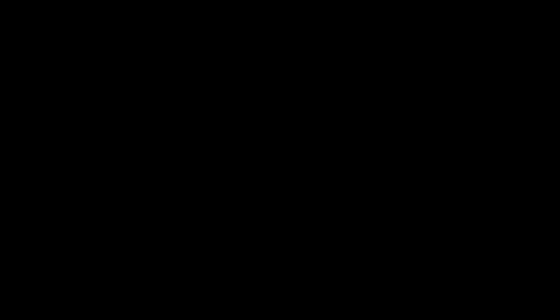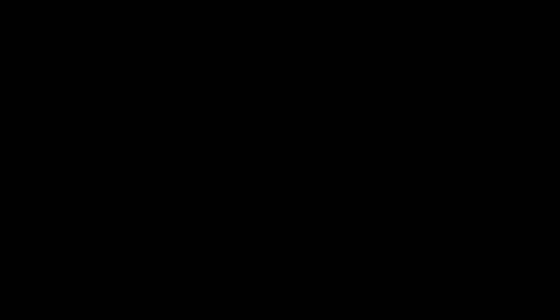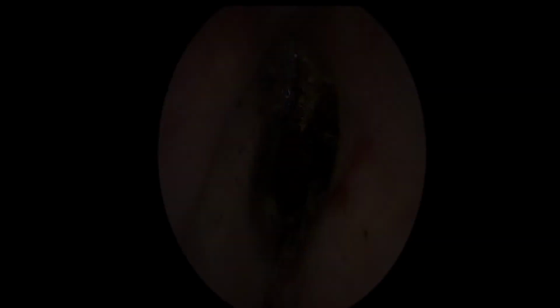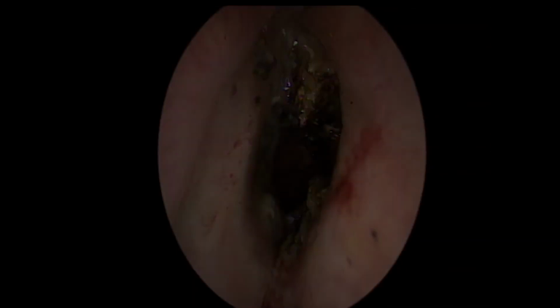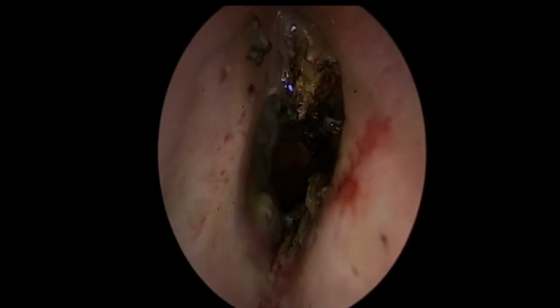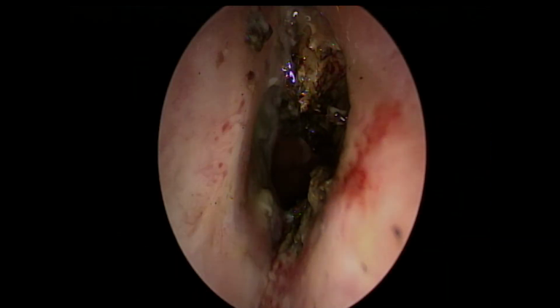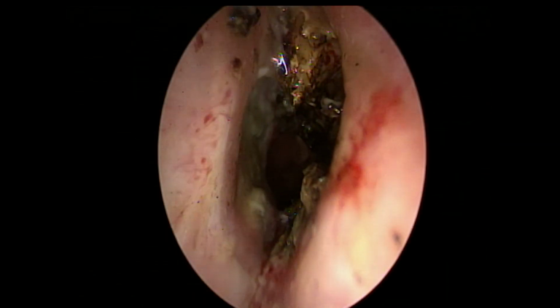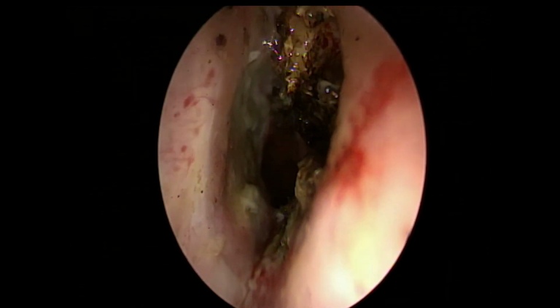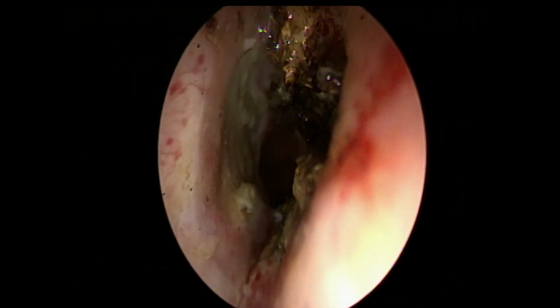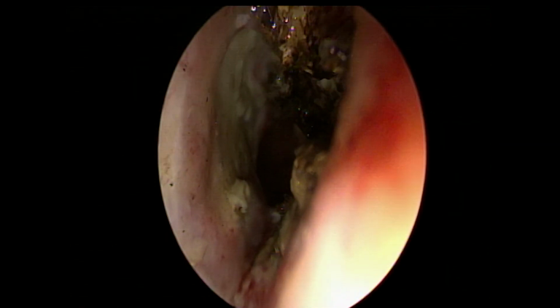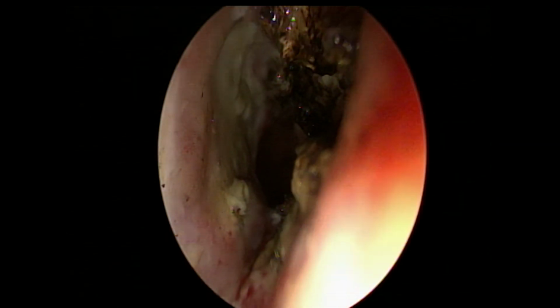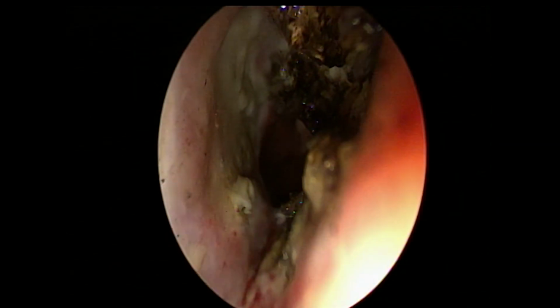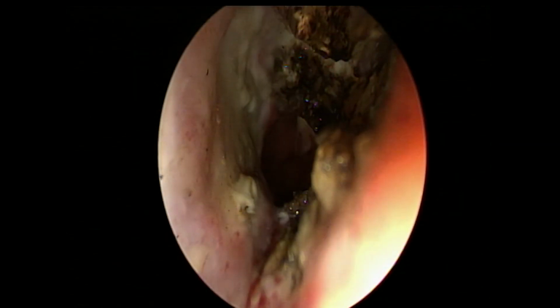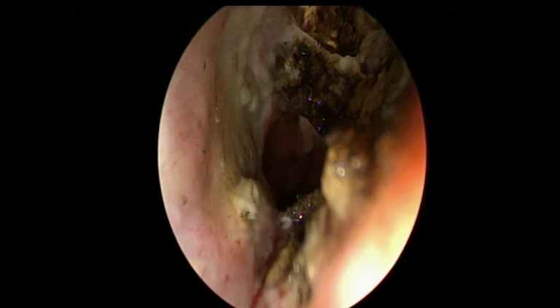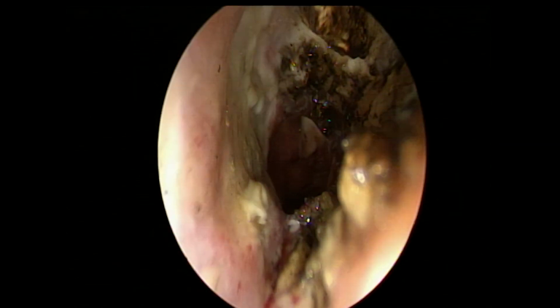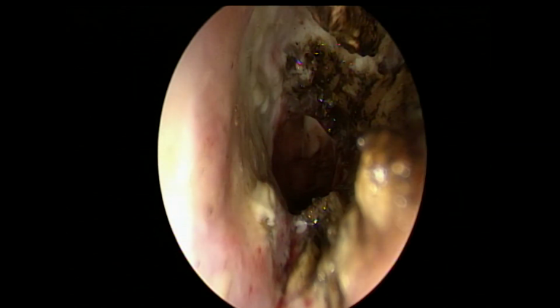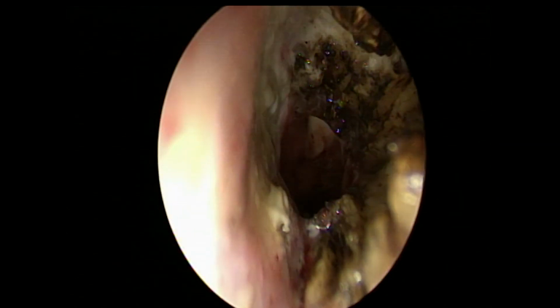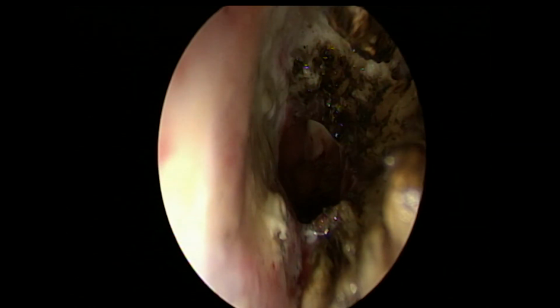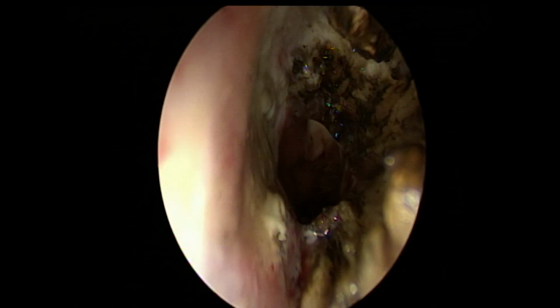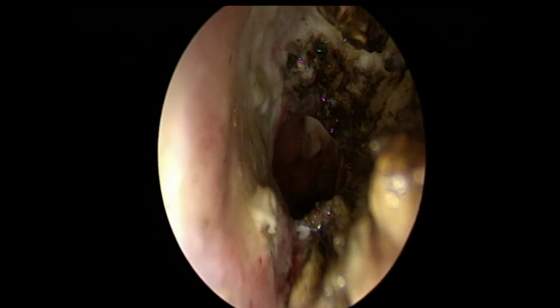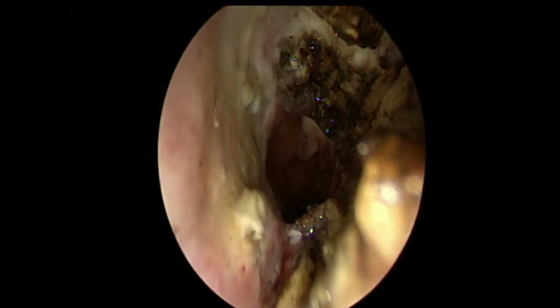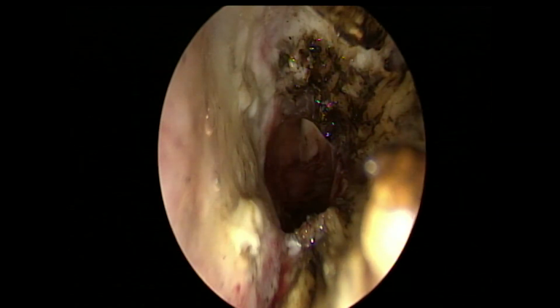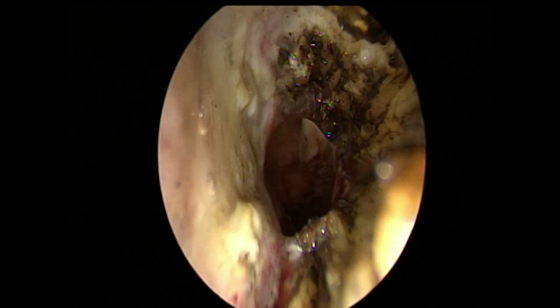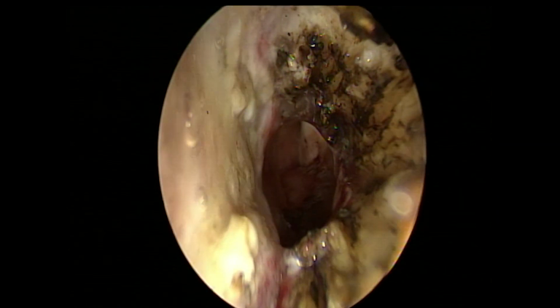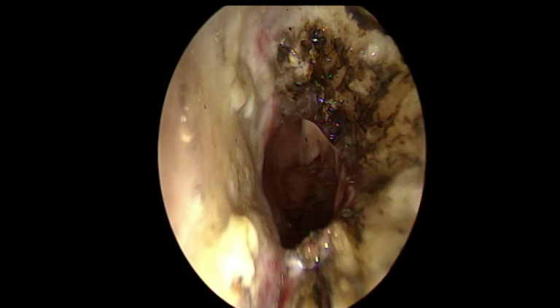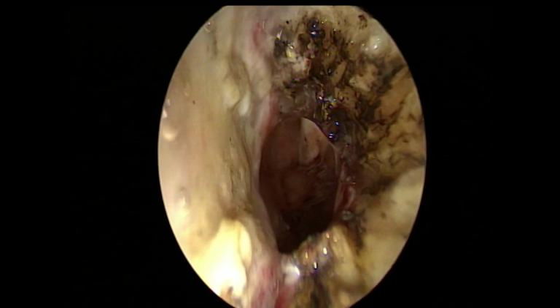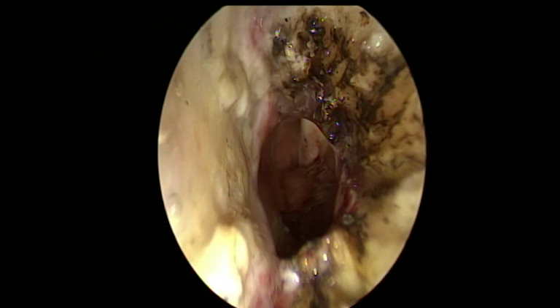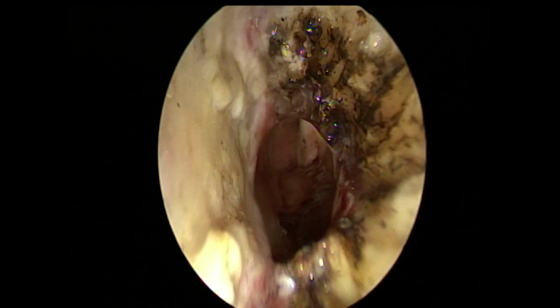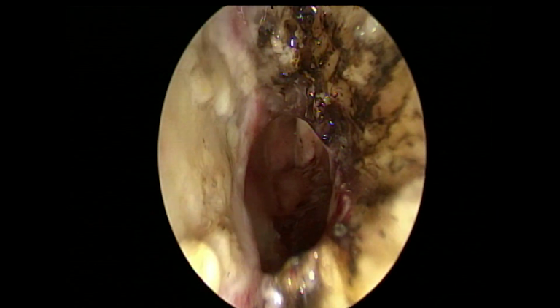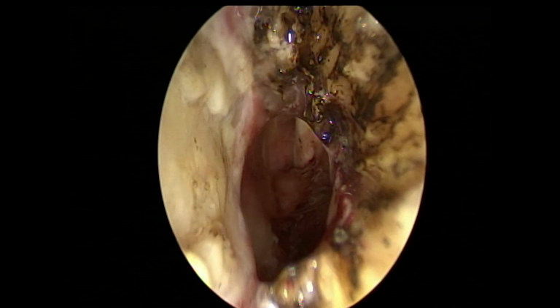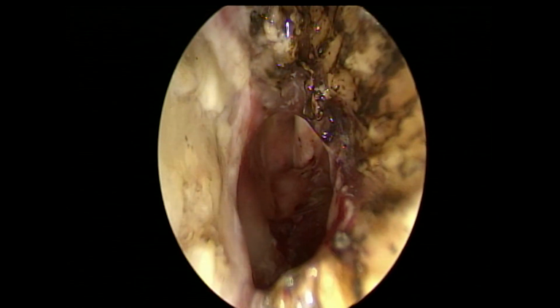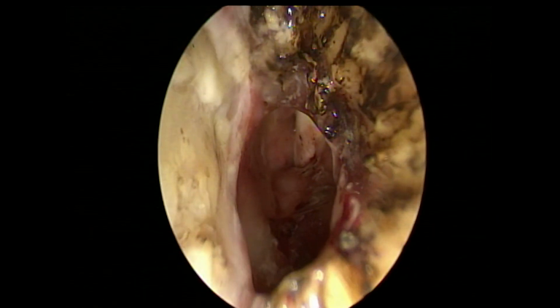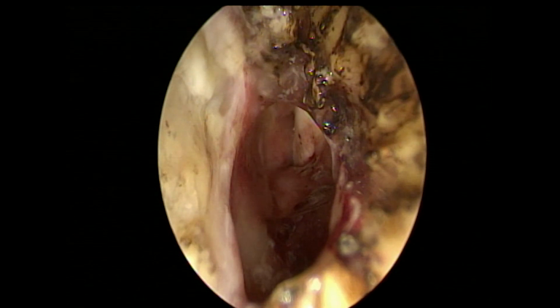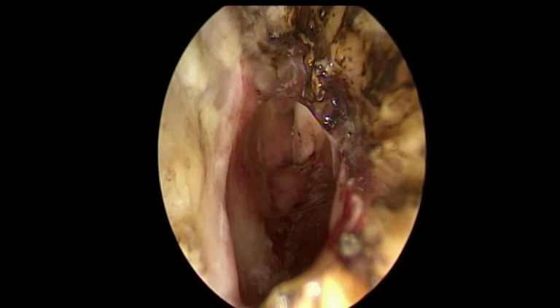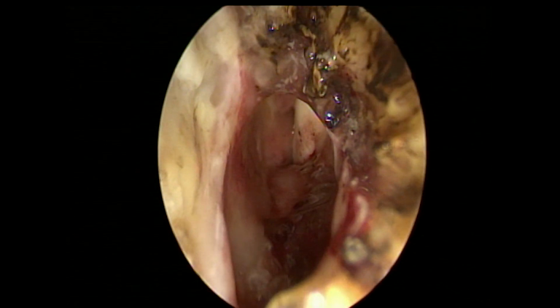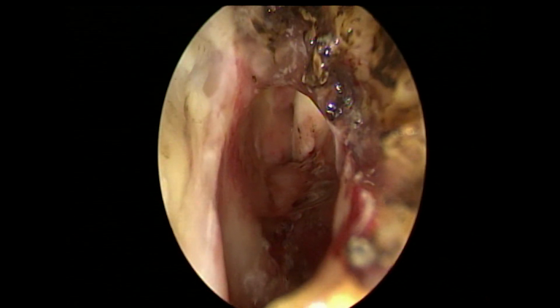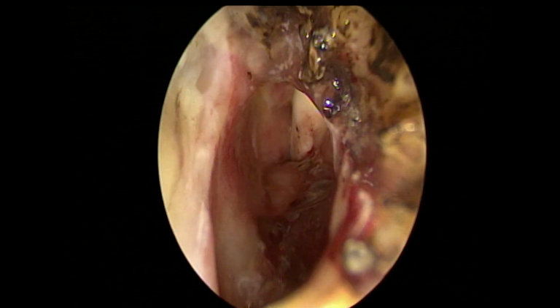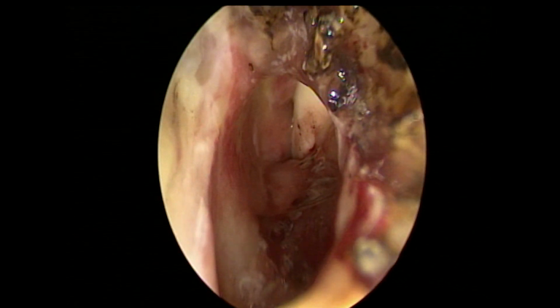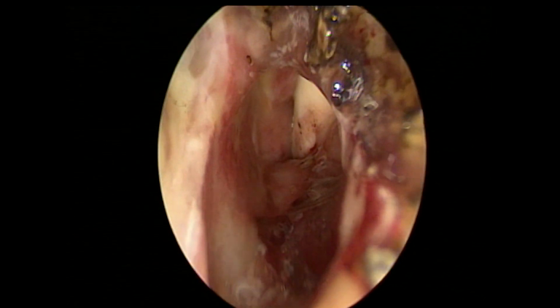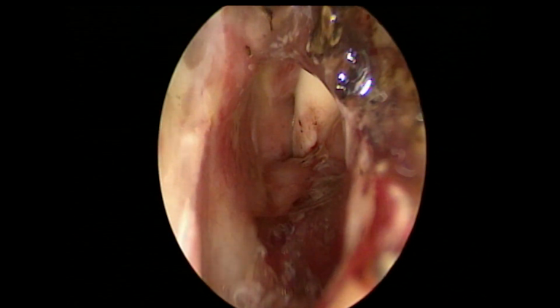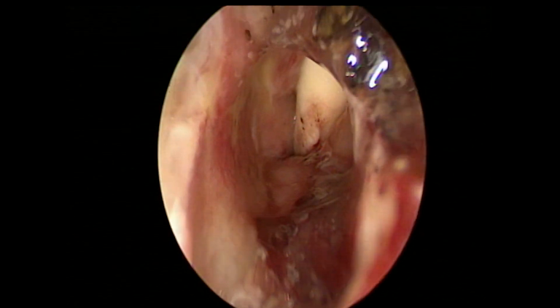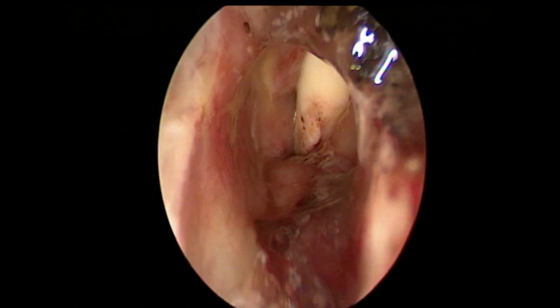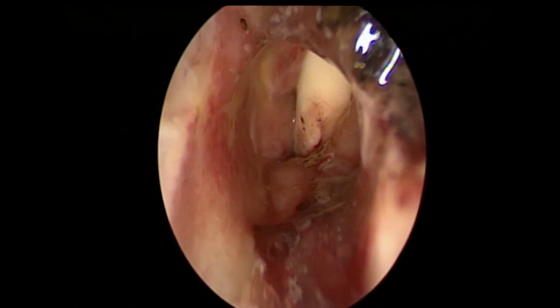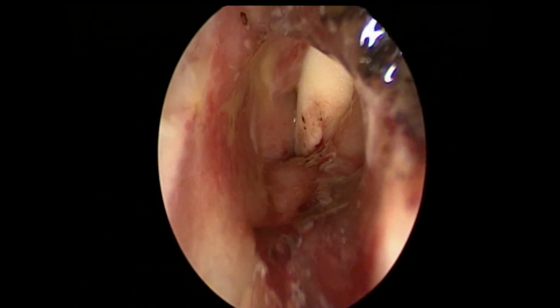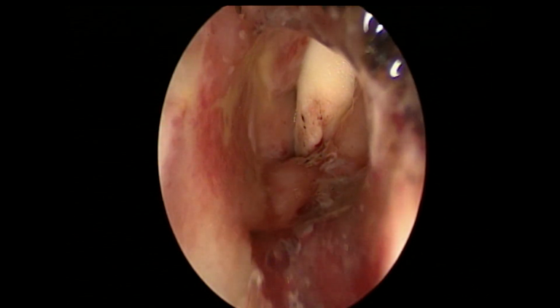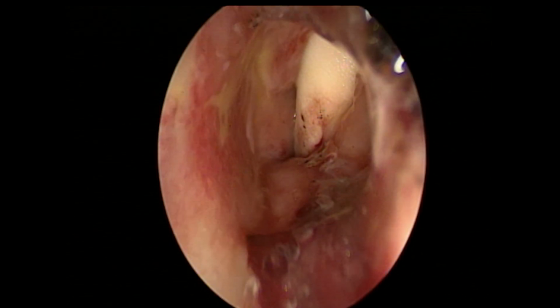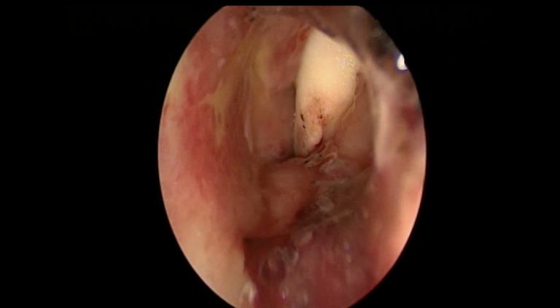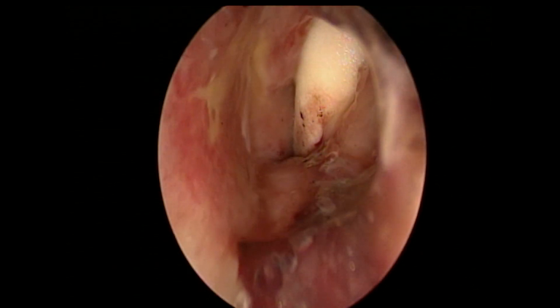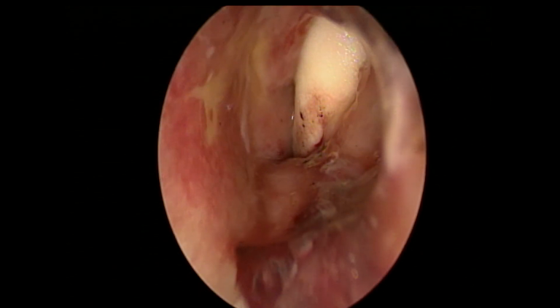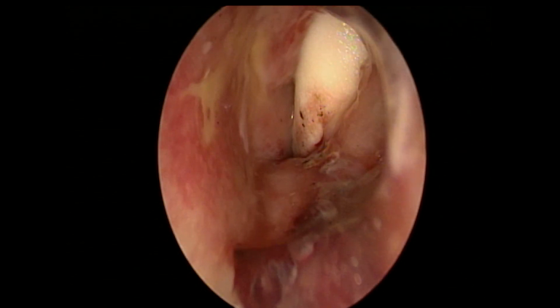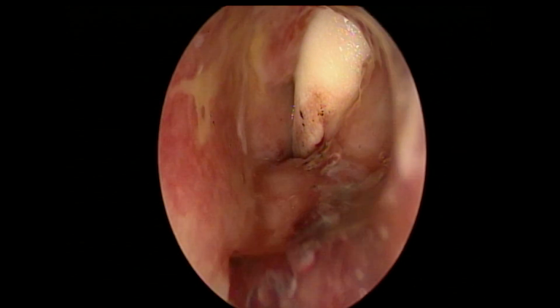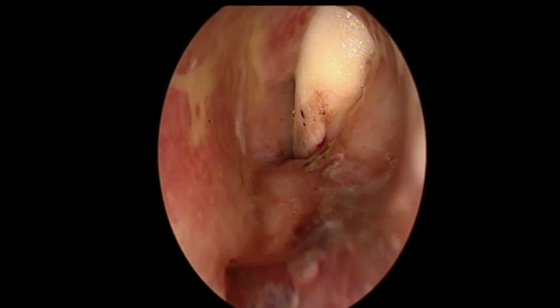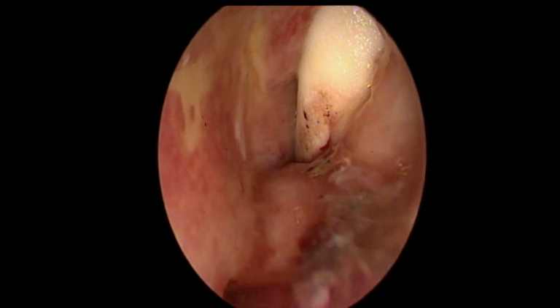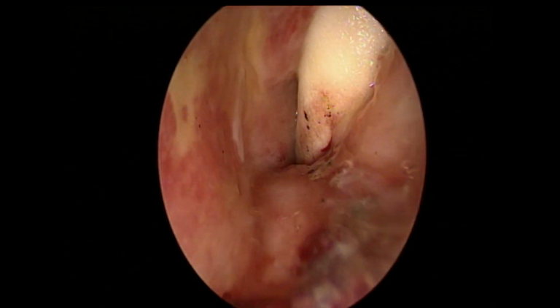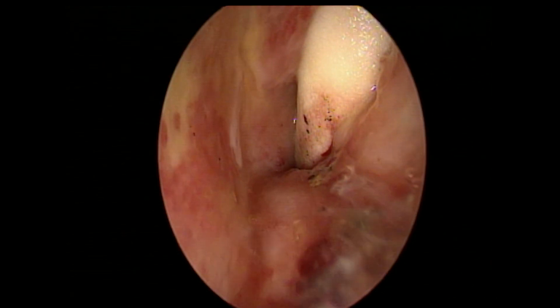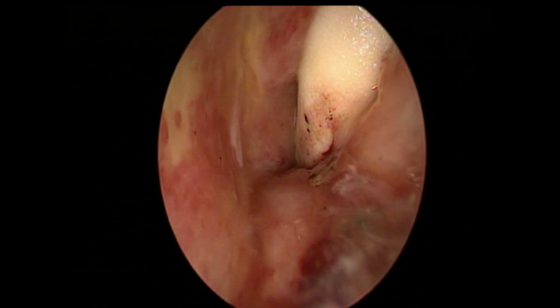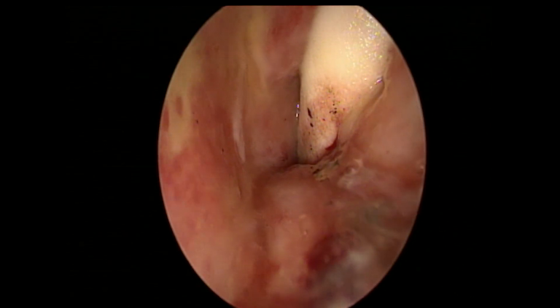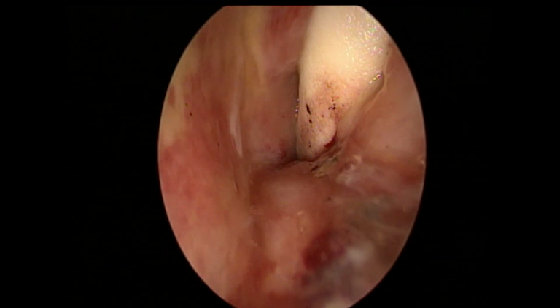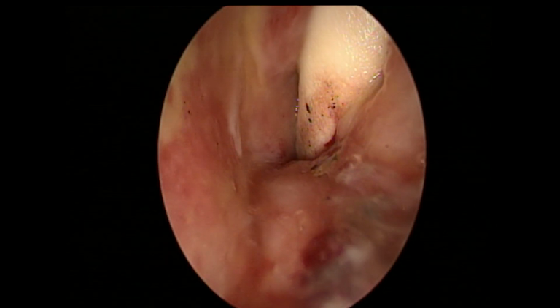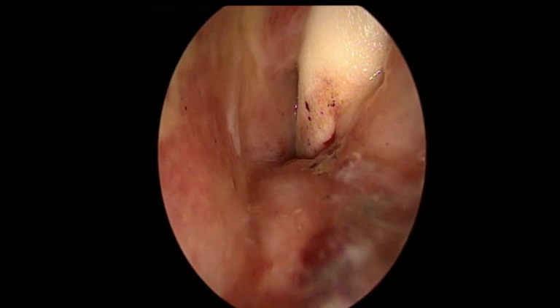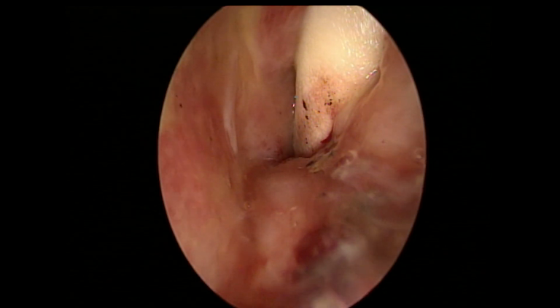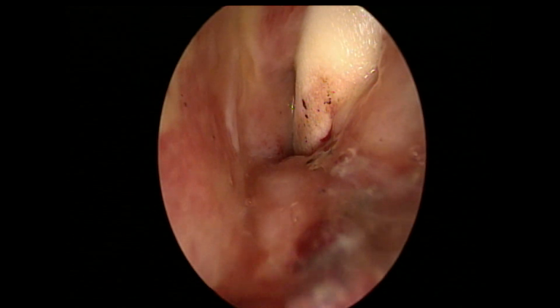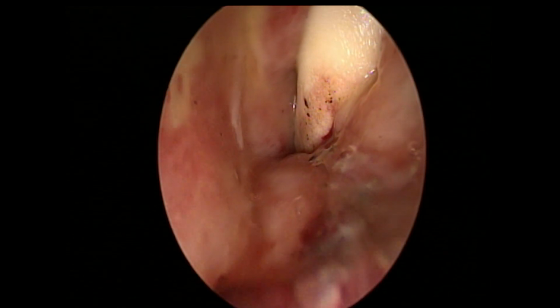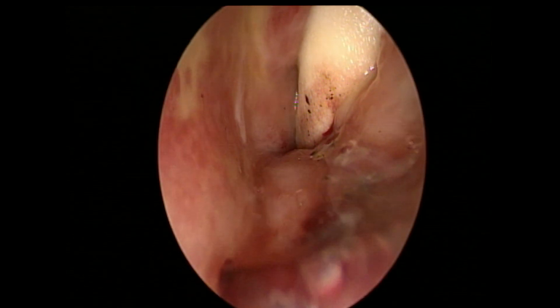At the end of the case, the reduction in scarring tissue and the restoration of the lumen can be appreciated.